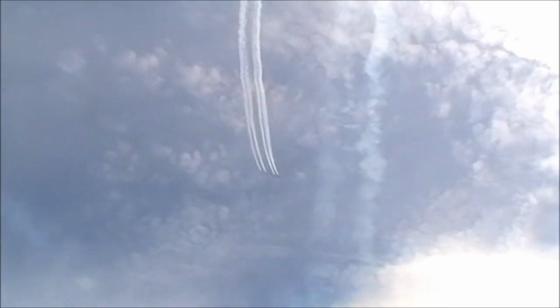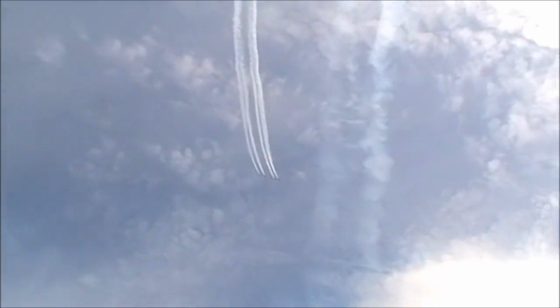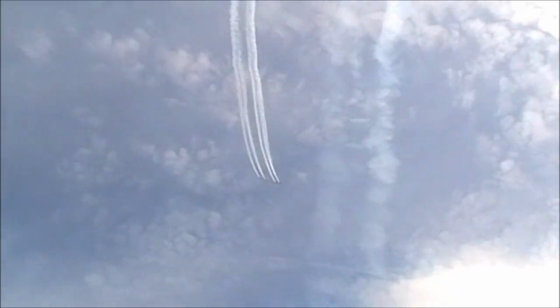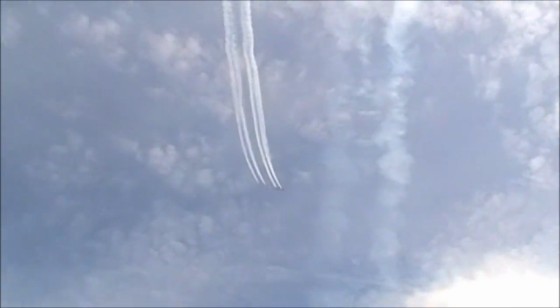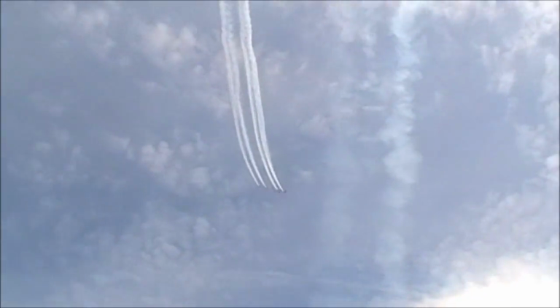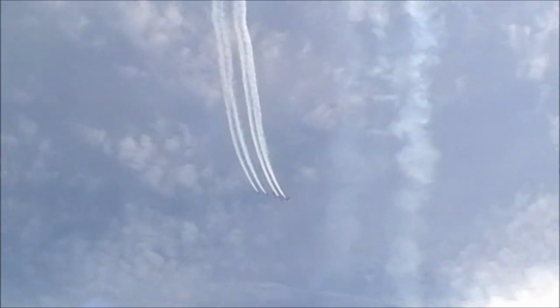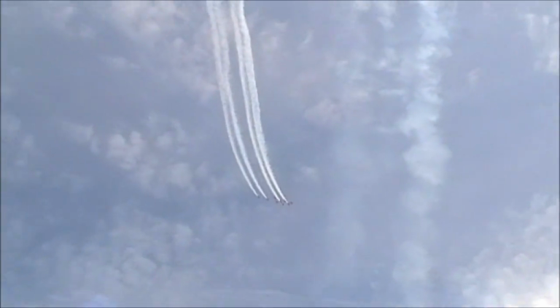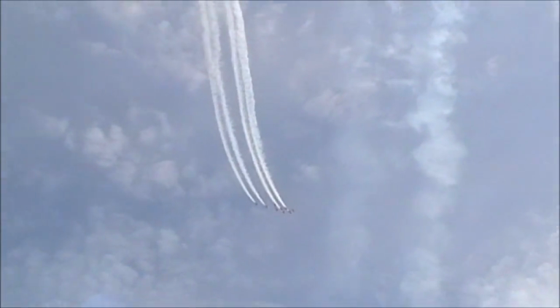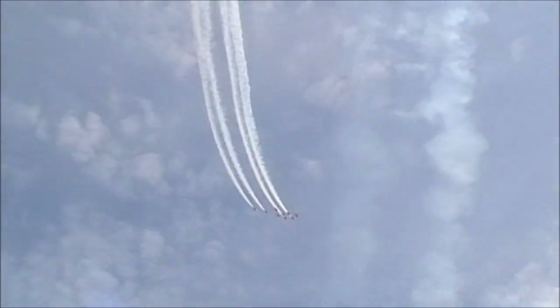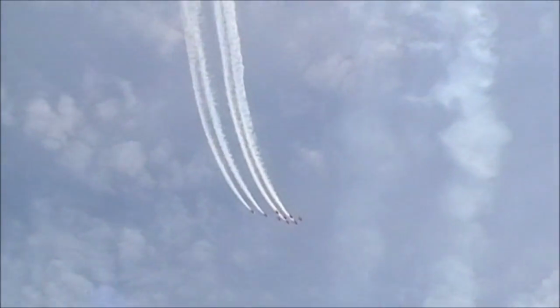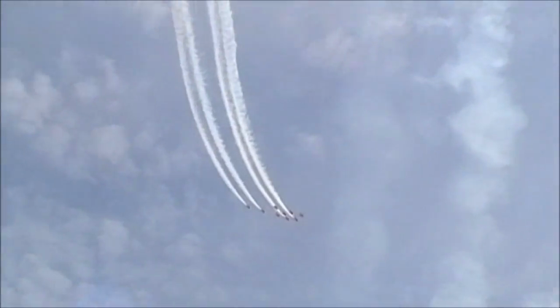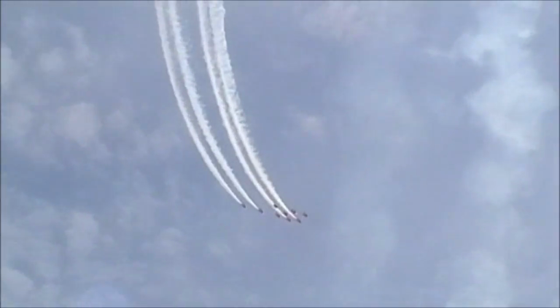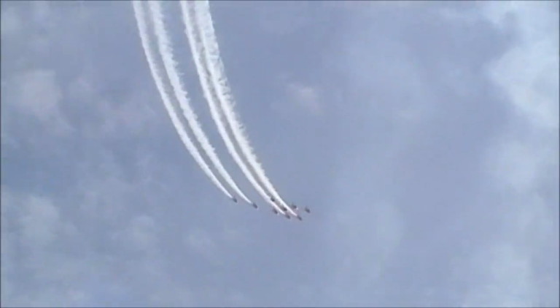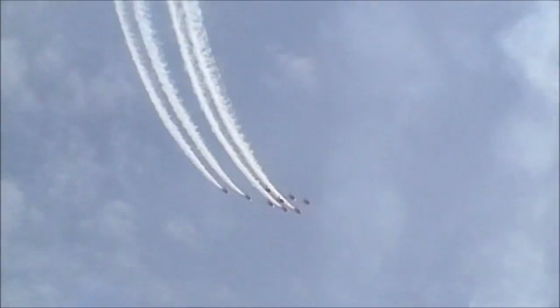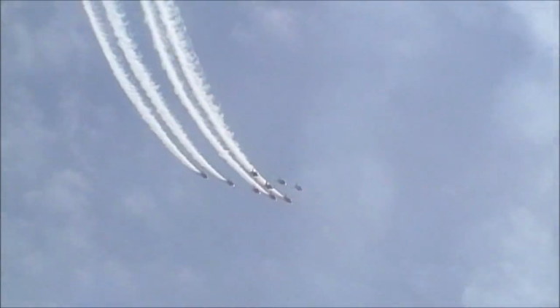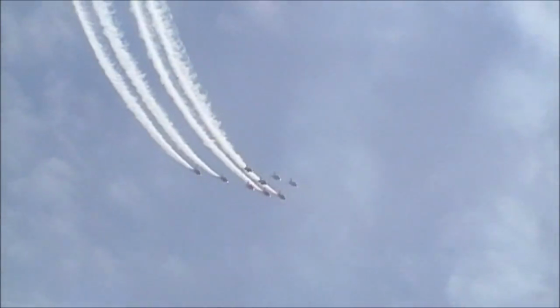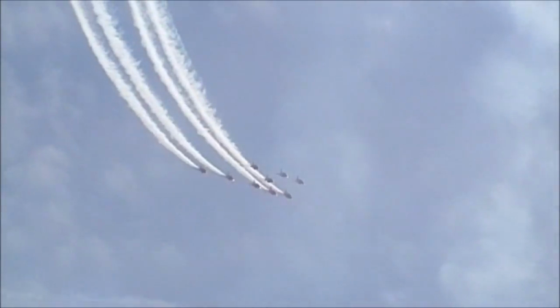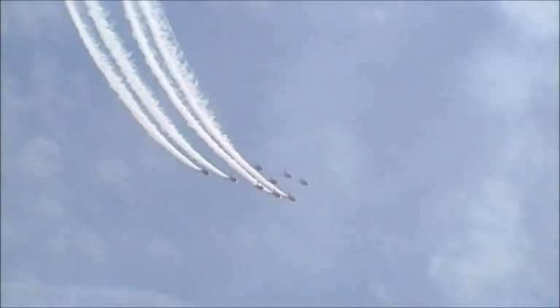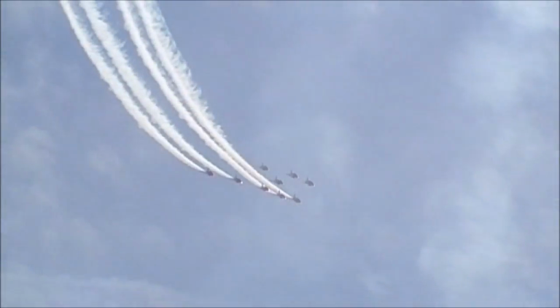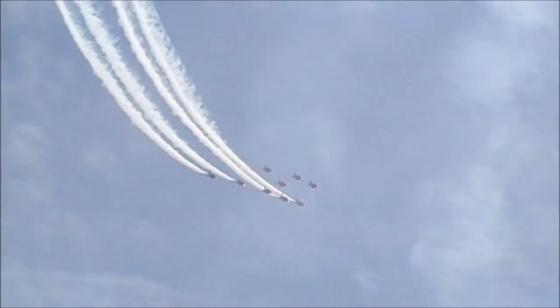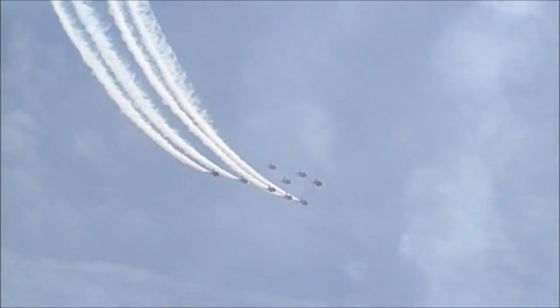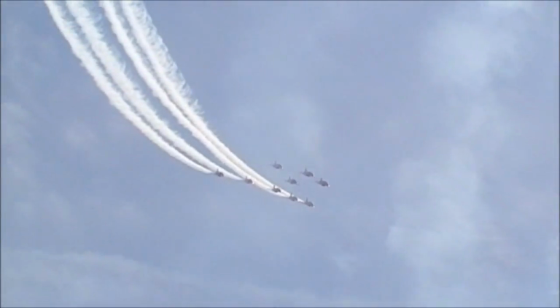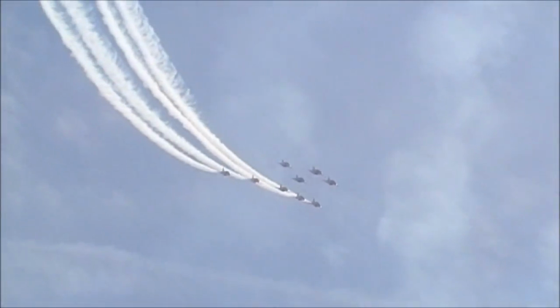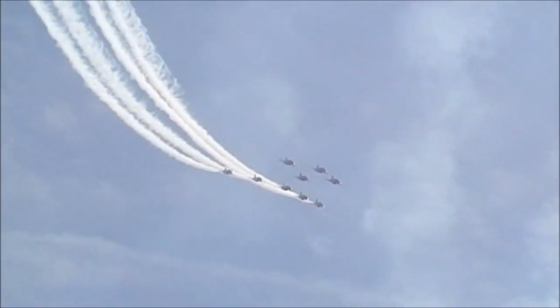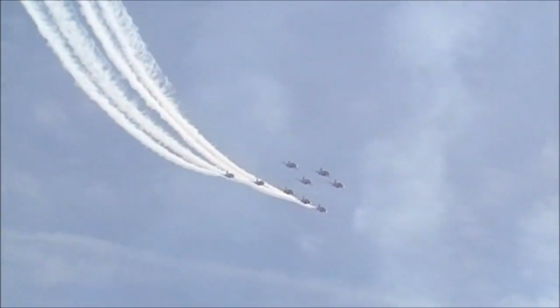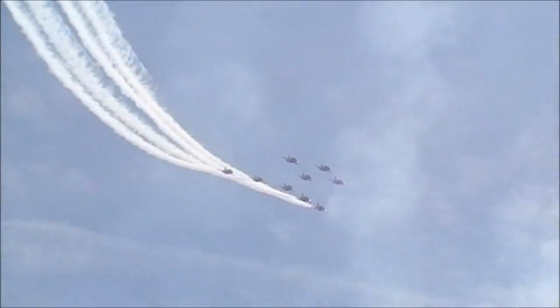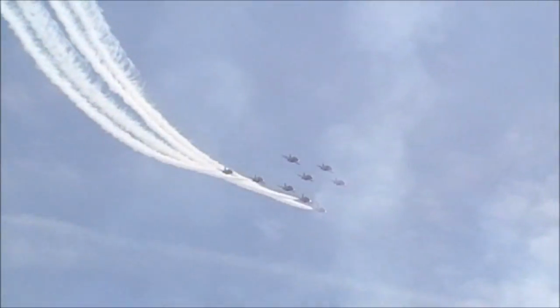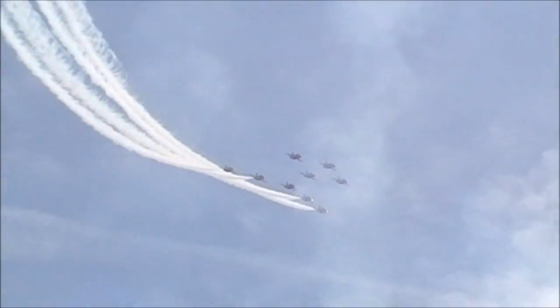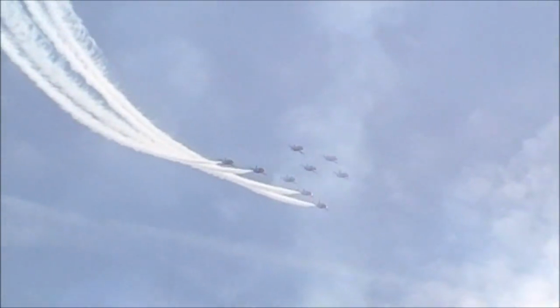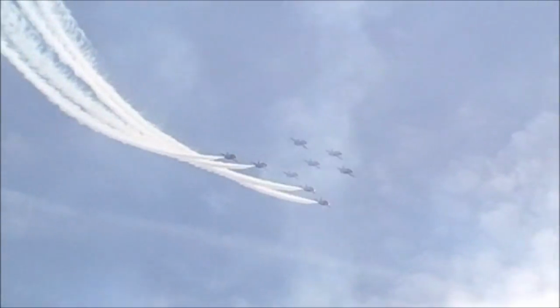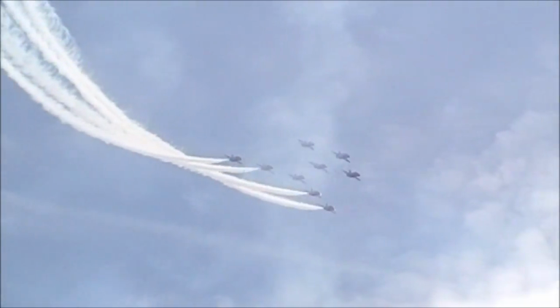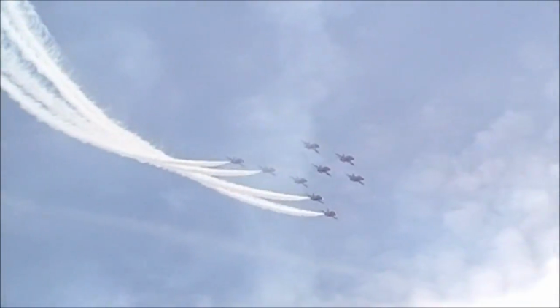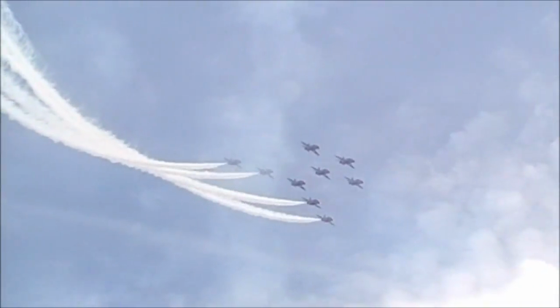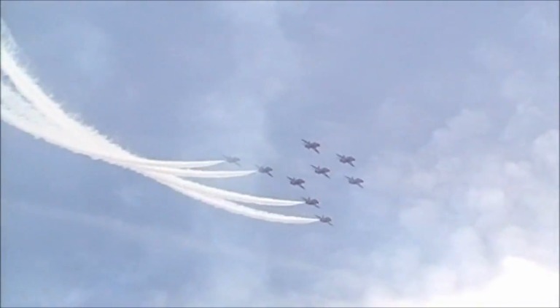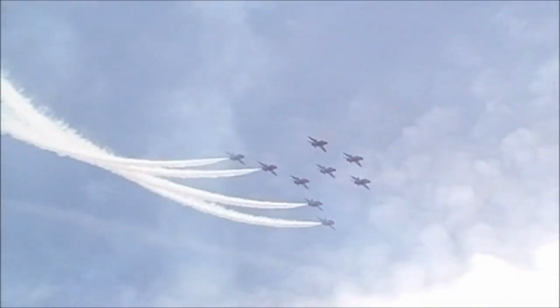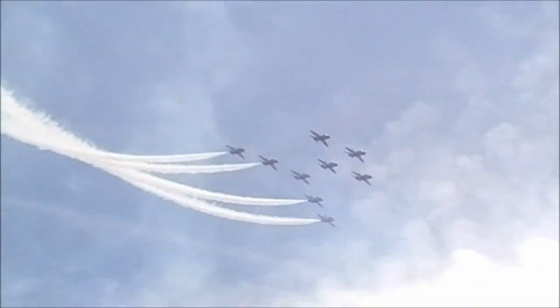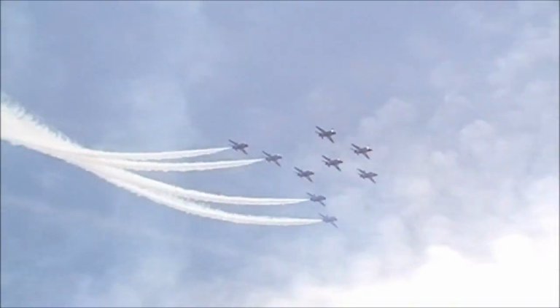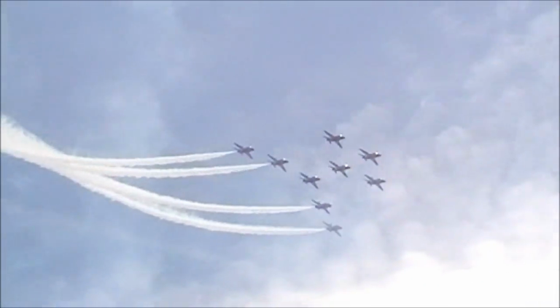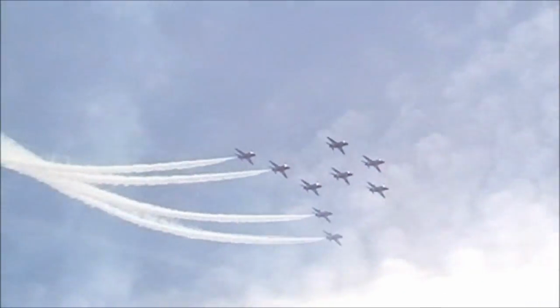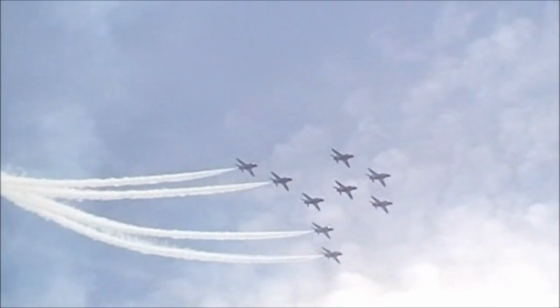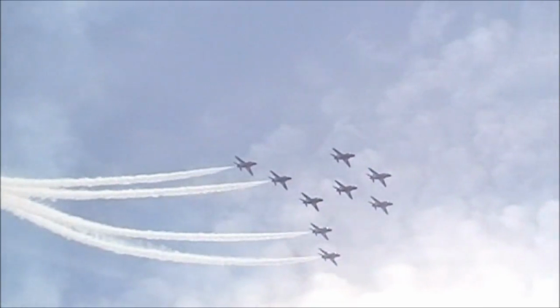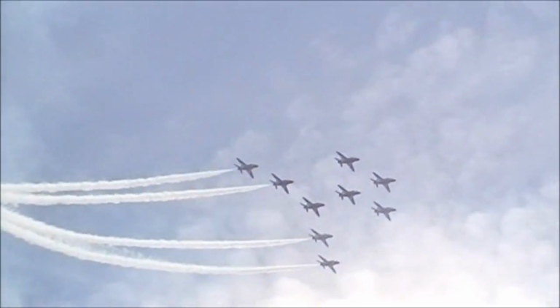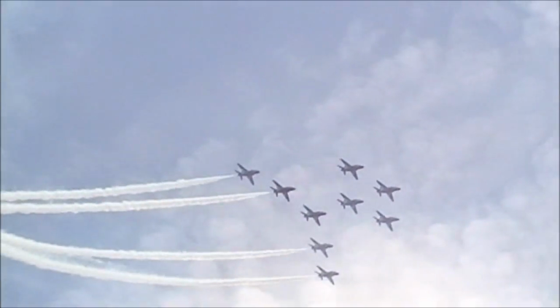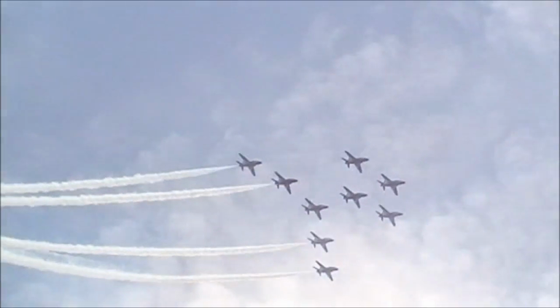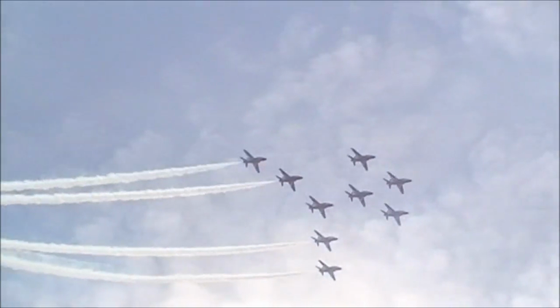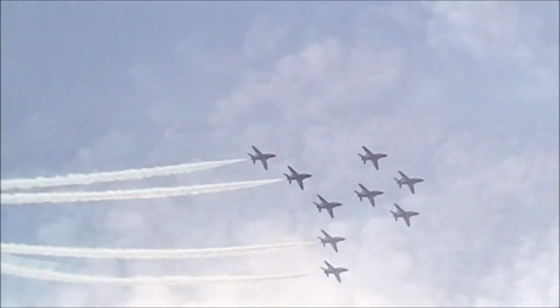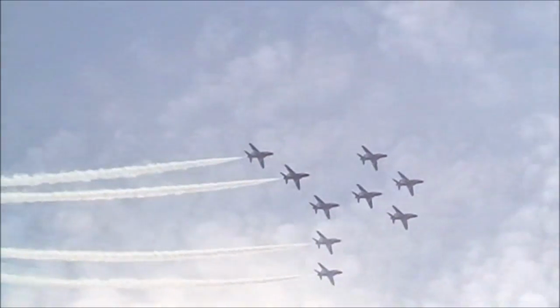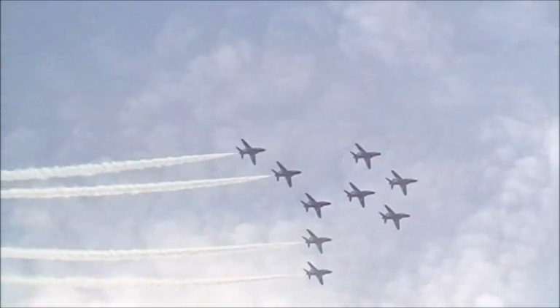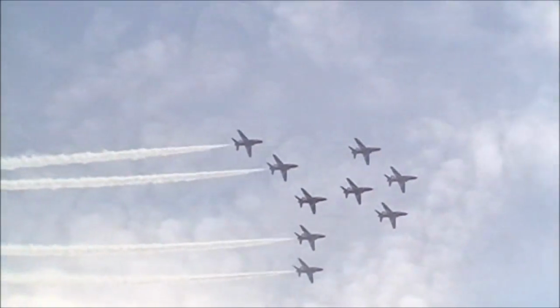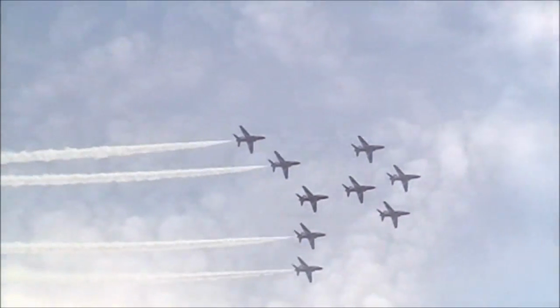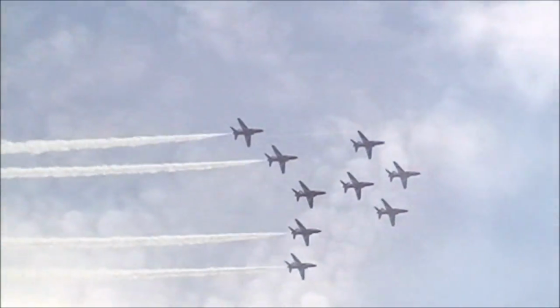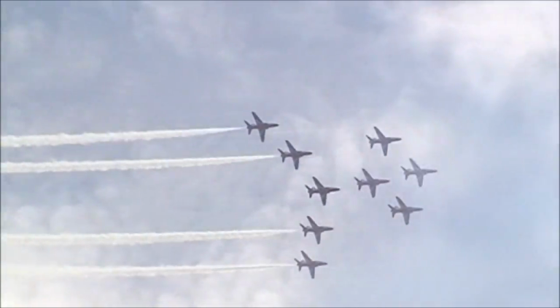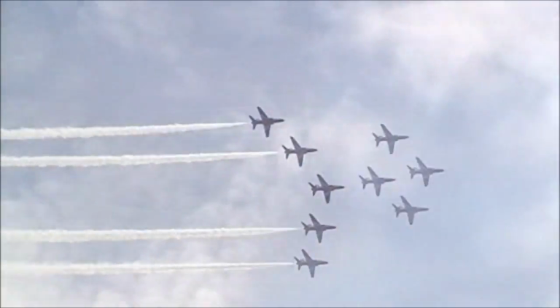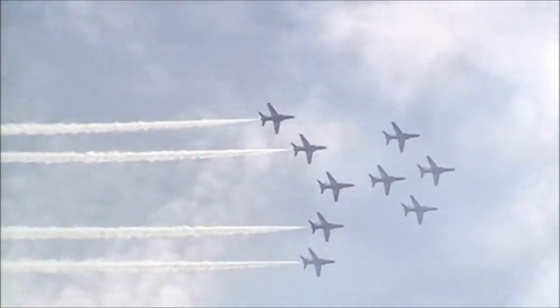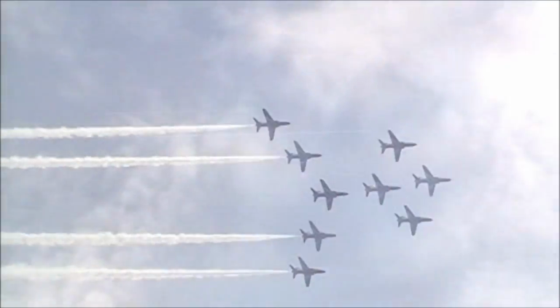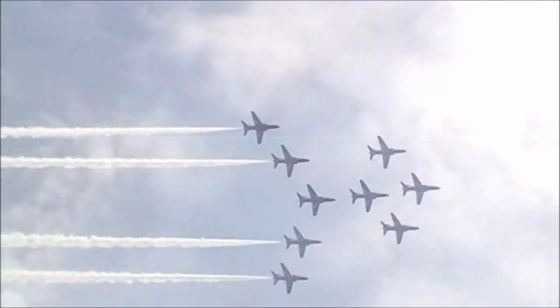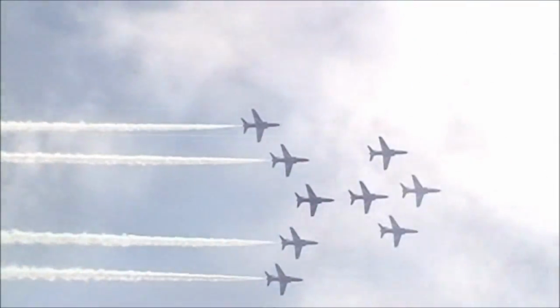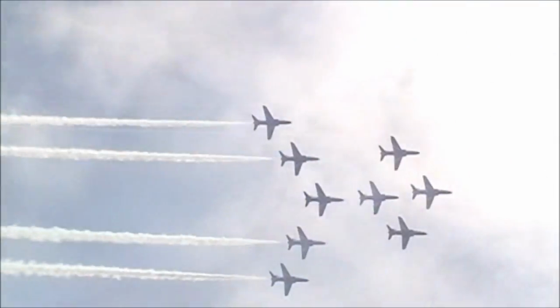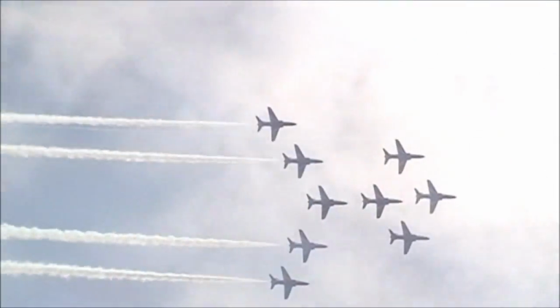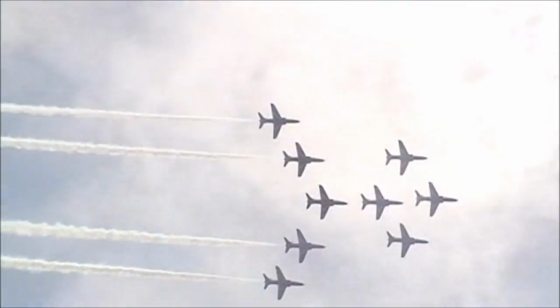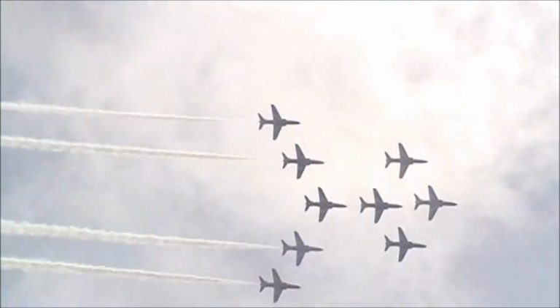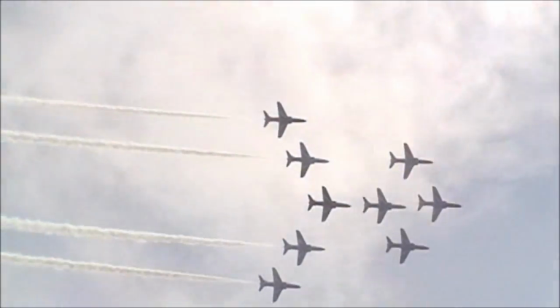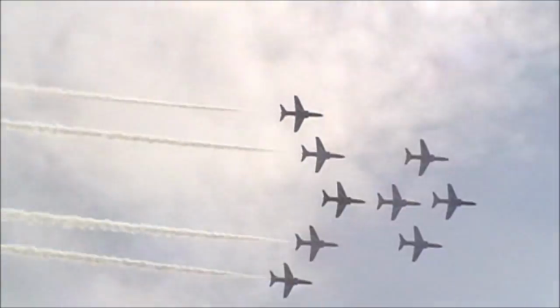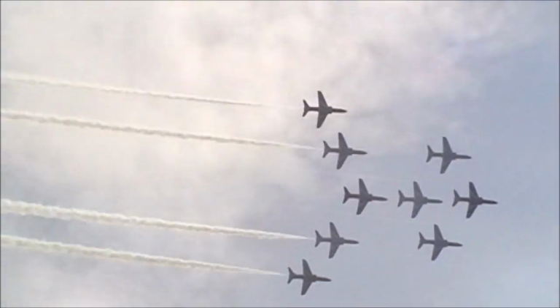If you're quite a fan of this formation, which is called Typhoon, named after the Royal Air Force's newest fighter aircraft in Europe.